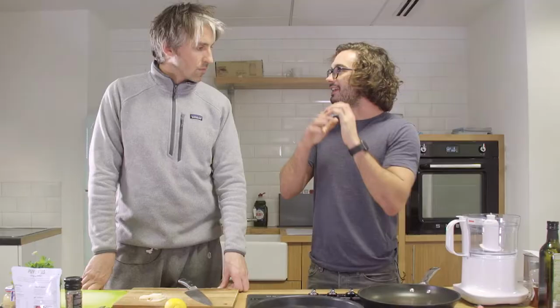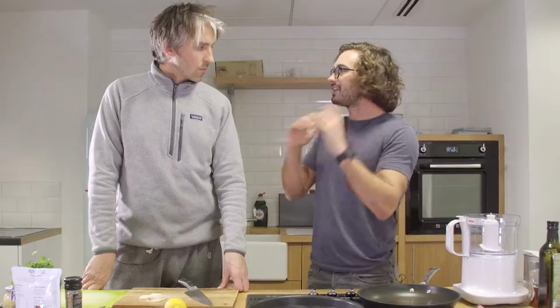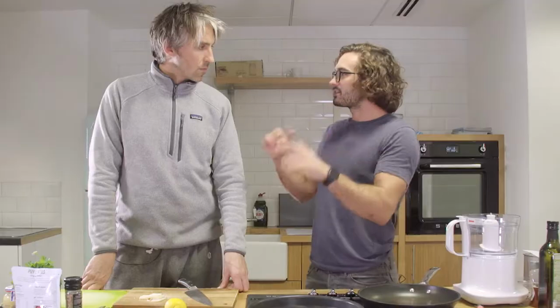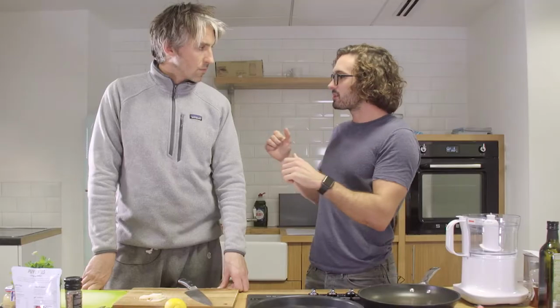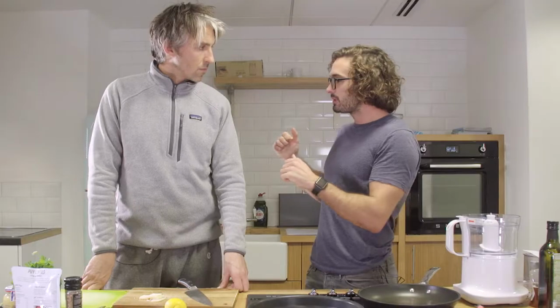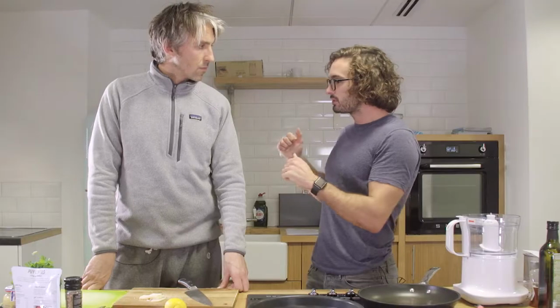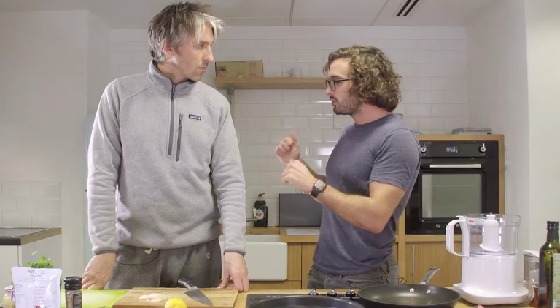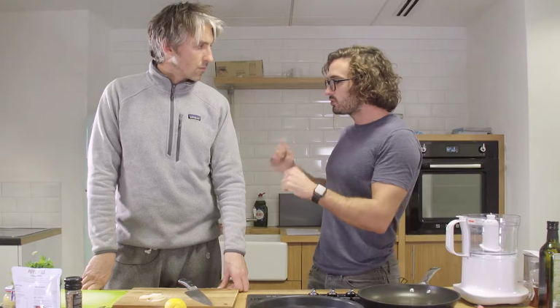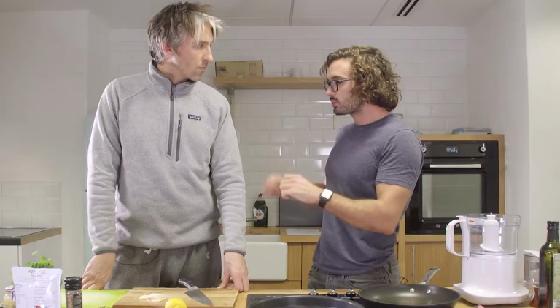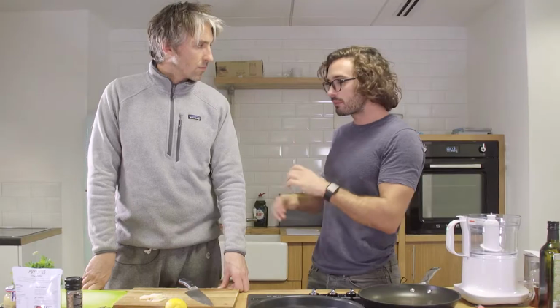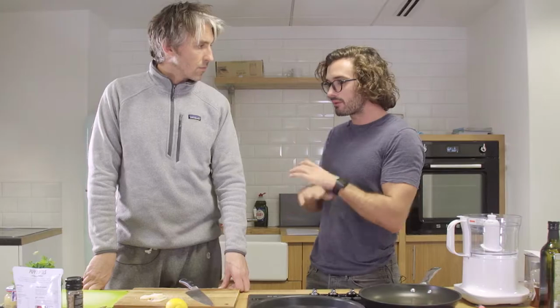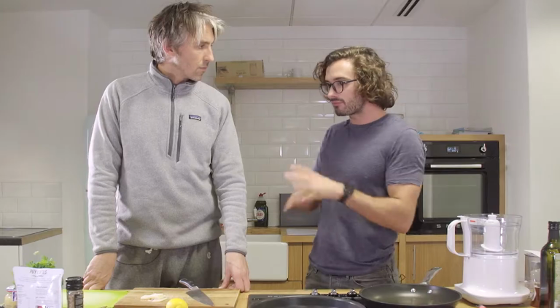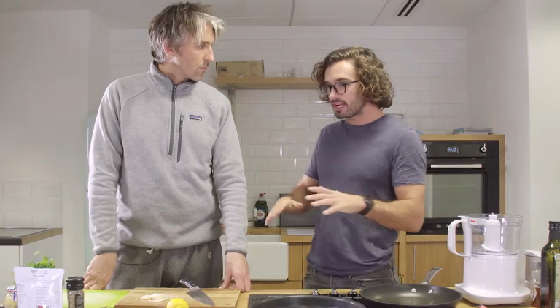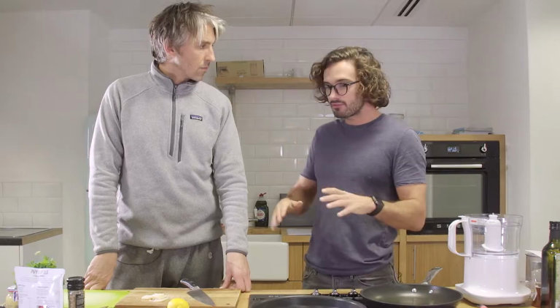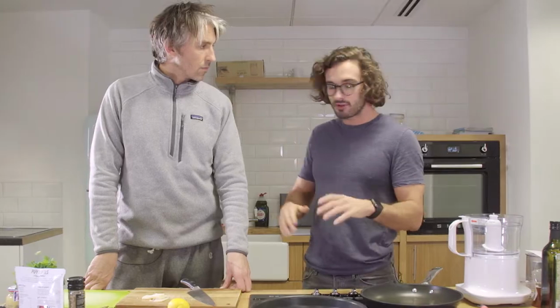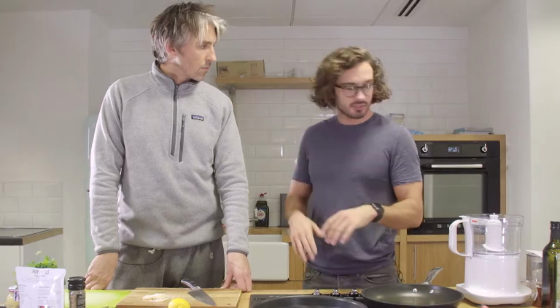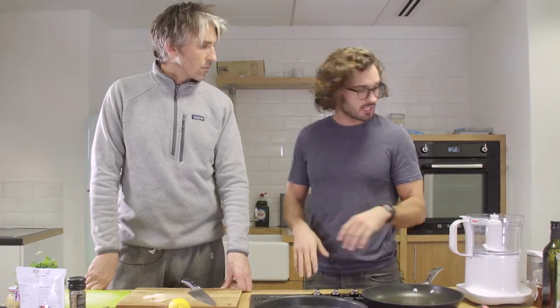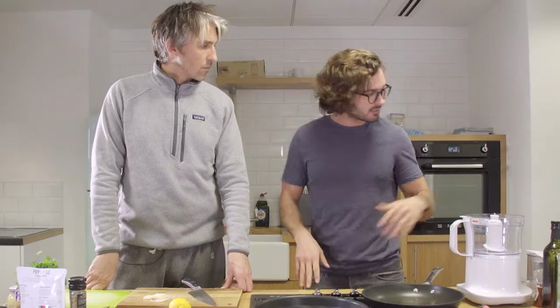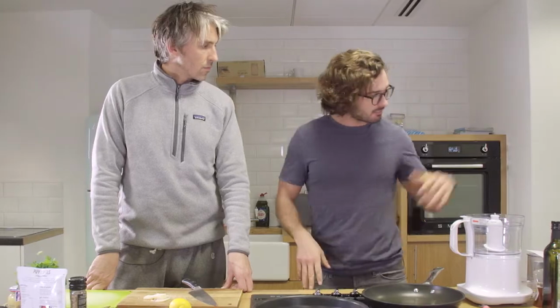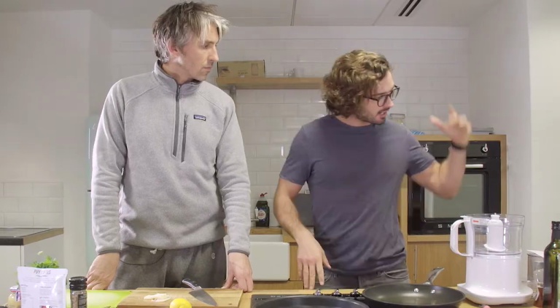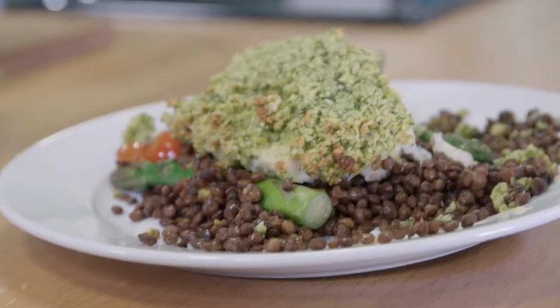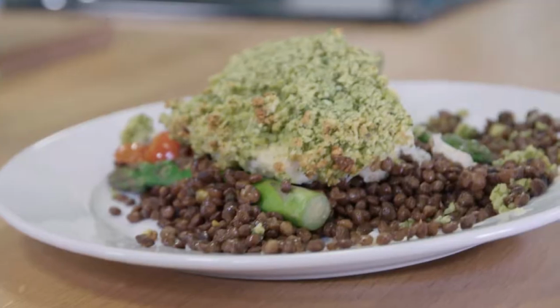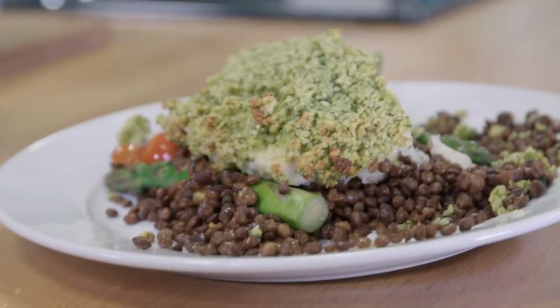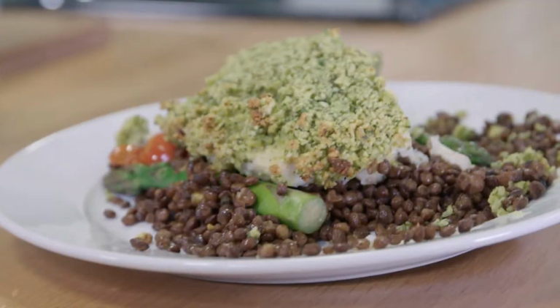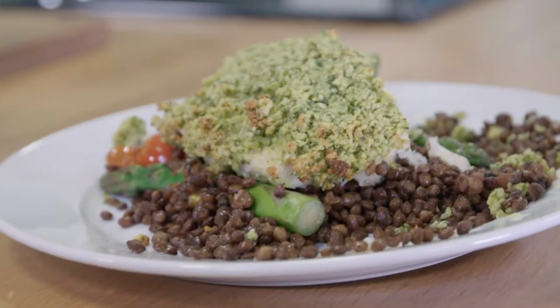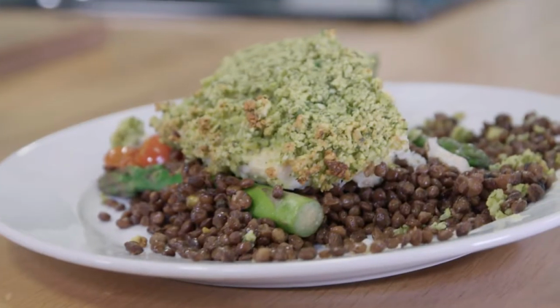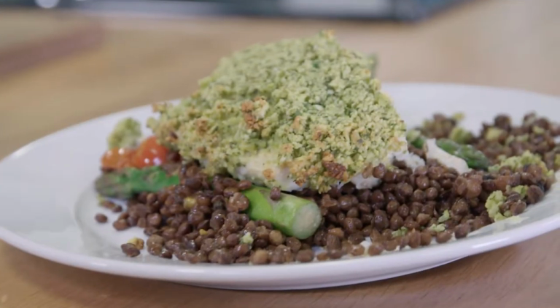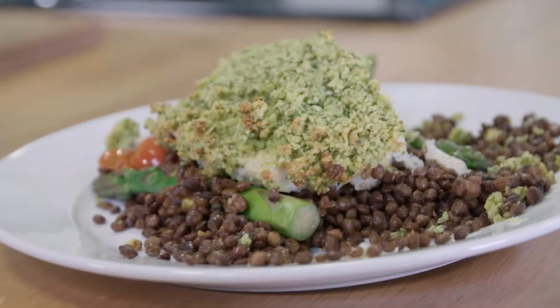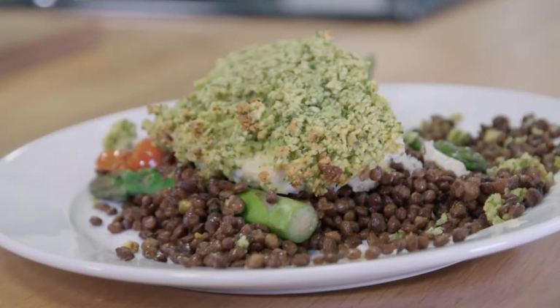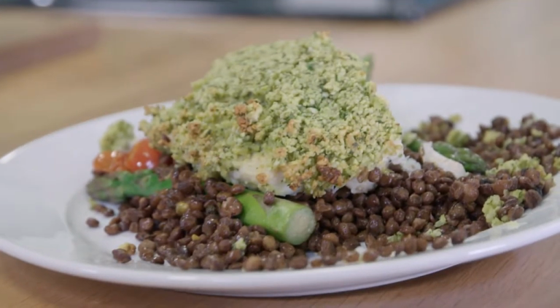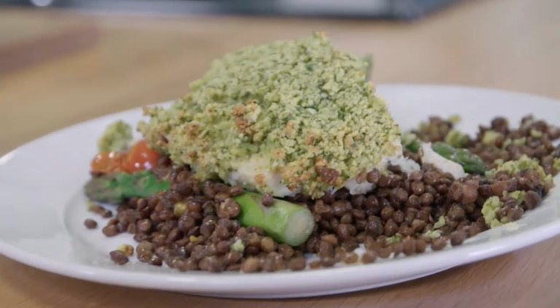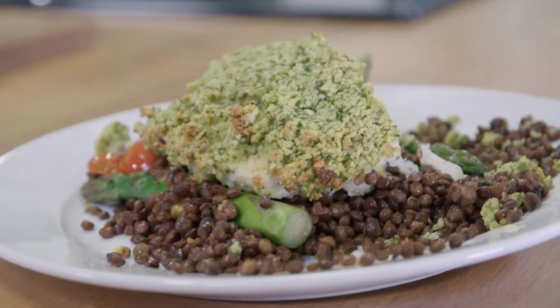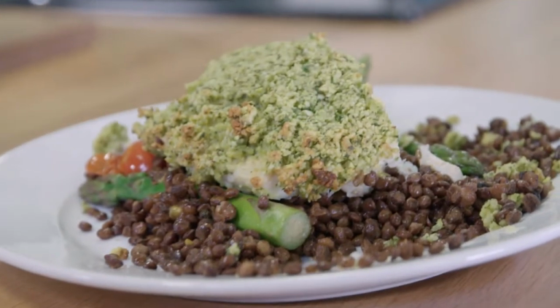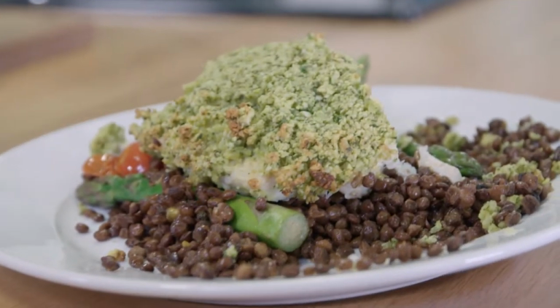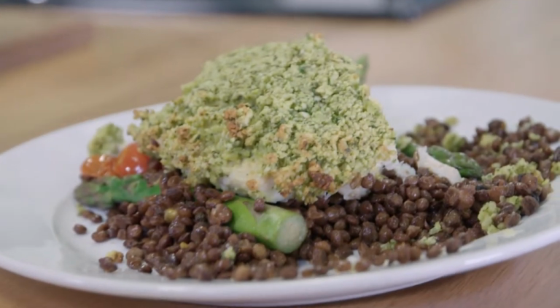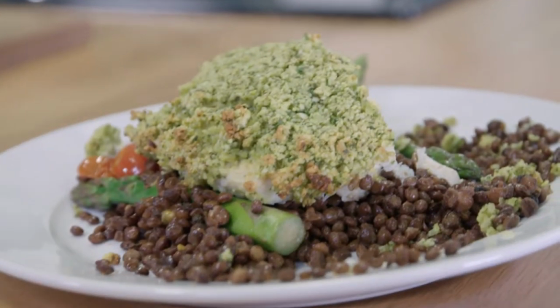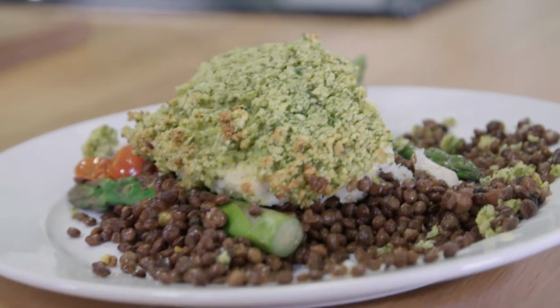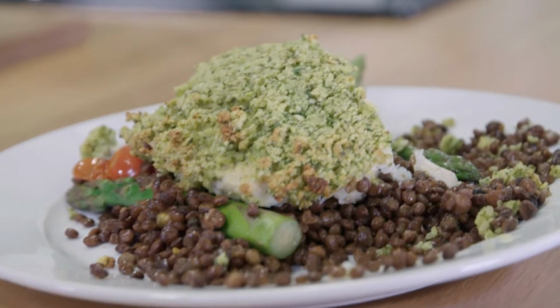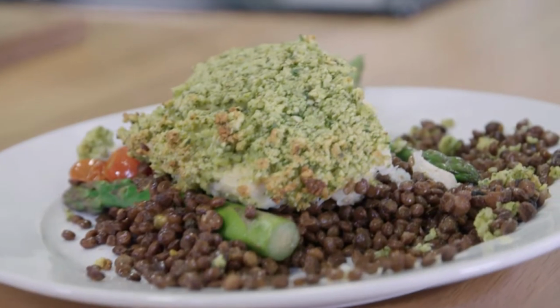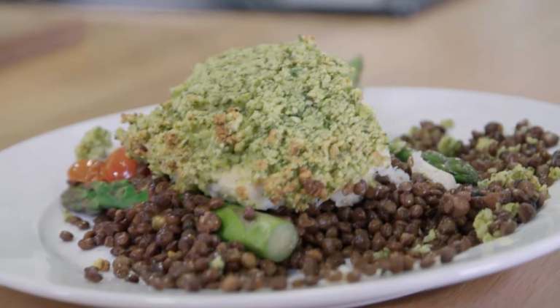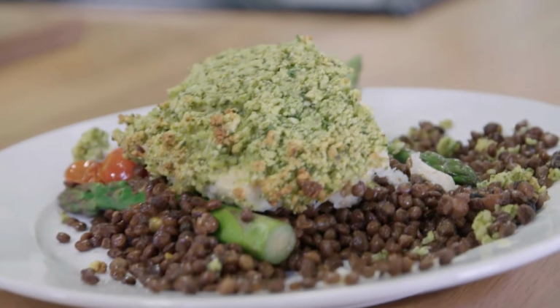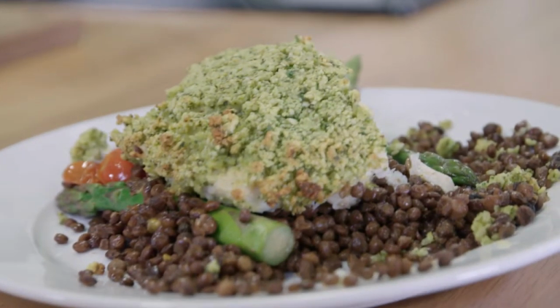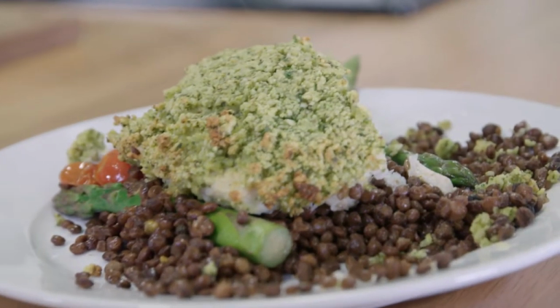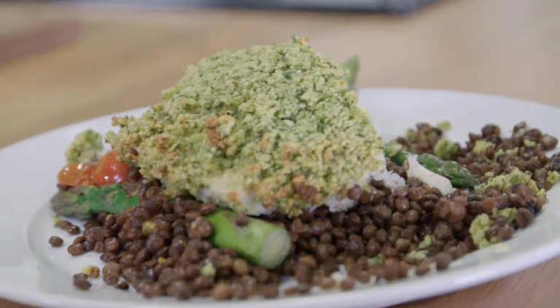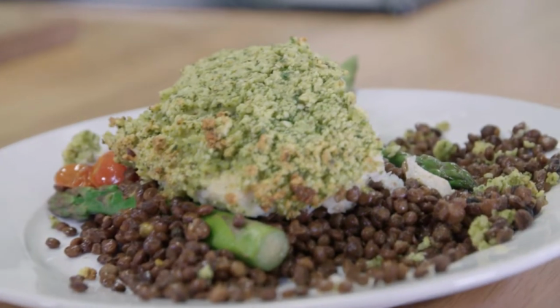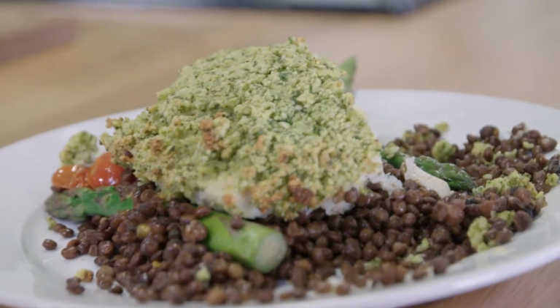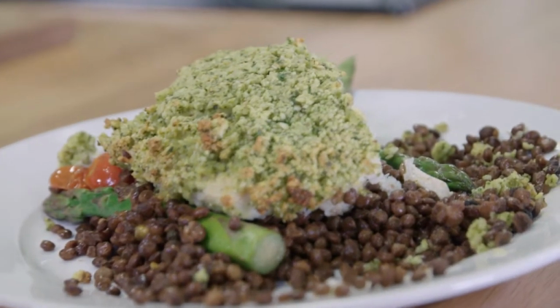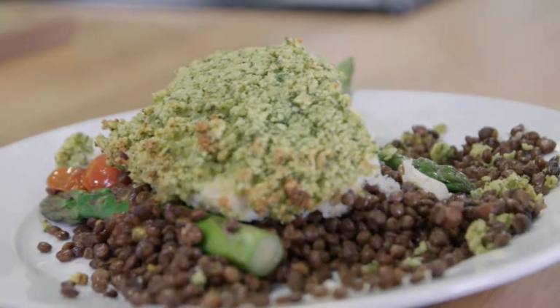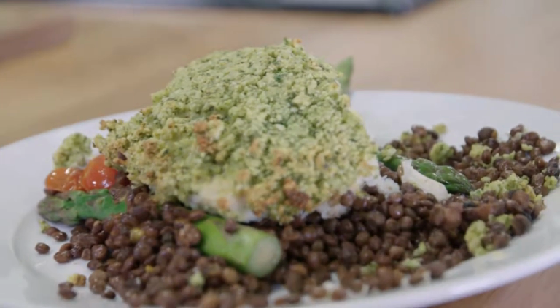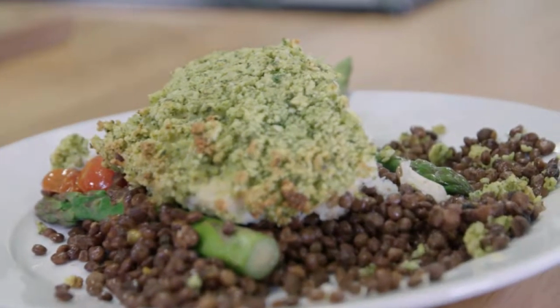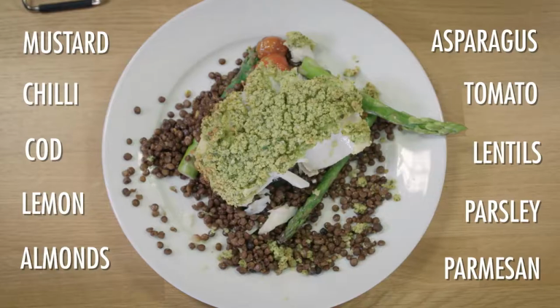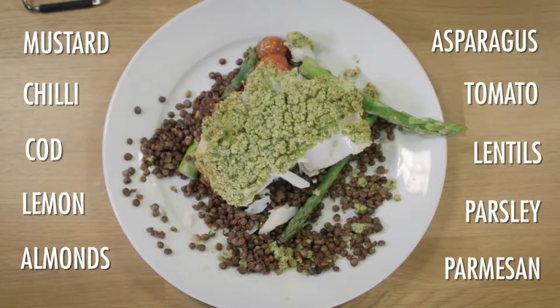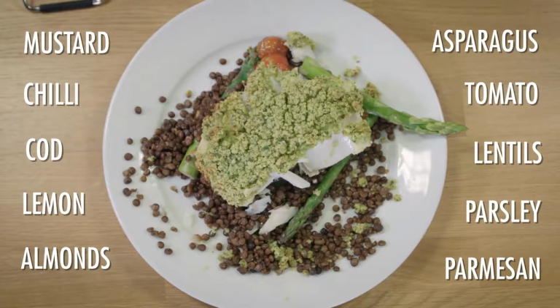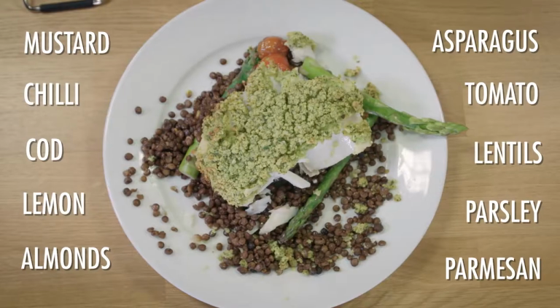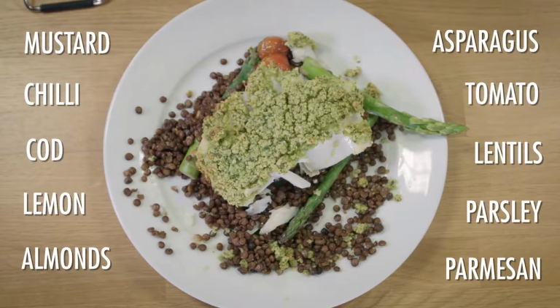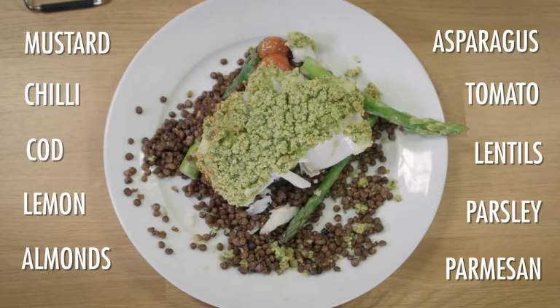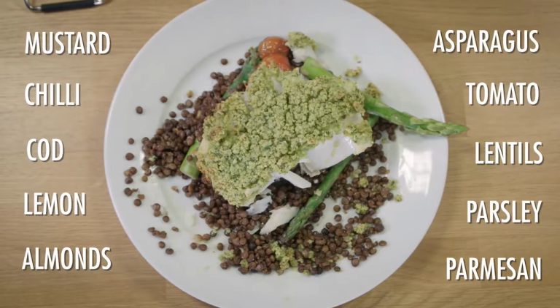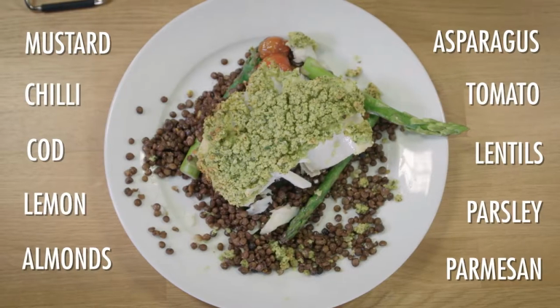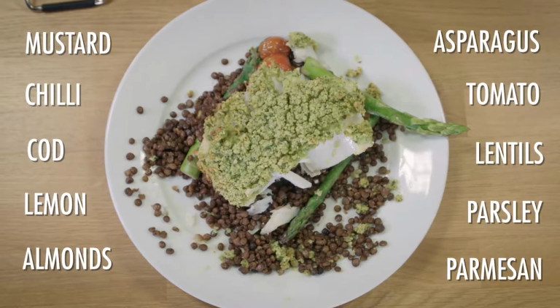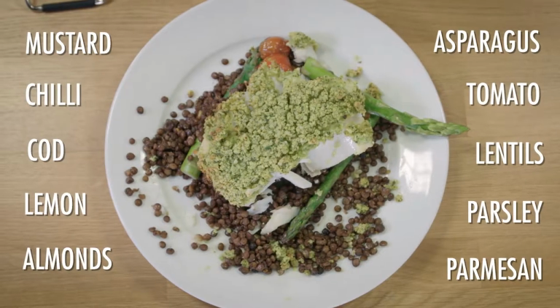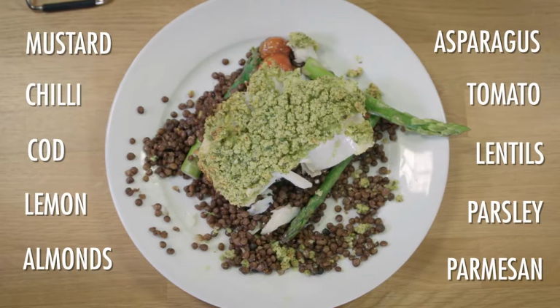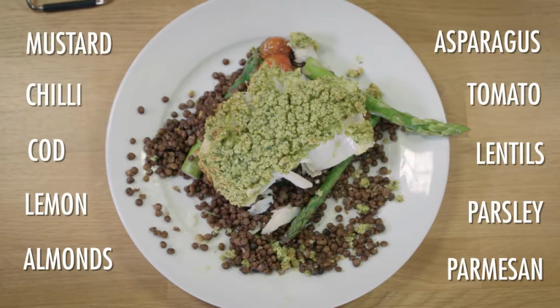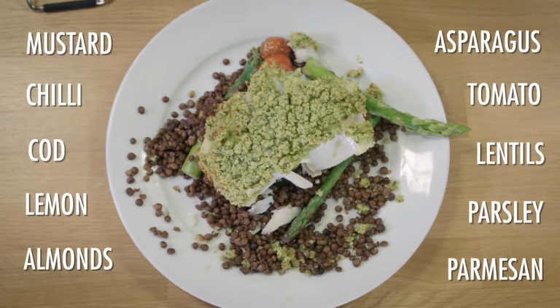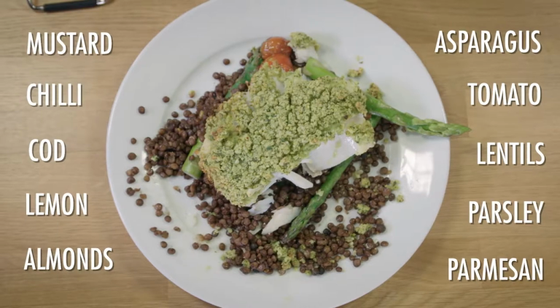This recipe, Jules, is one of my favourites. It's my almond, lemon and herb-crusted cod with asparagus and lentils. Quick and easy, tastes lovely.